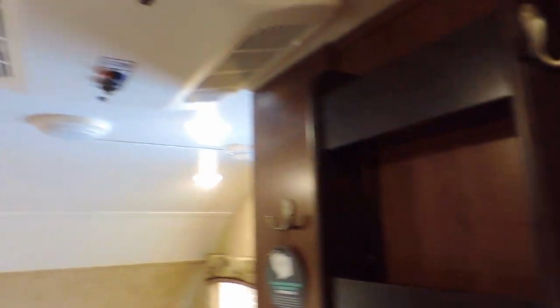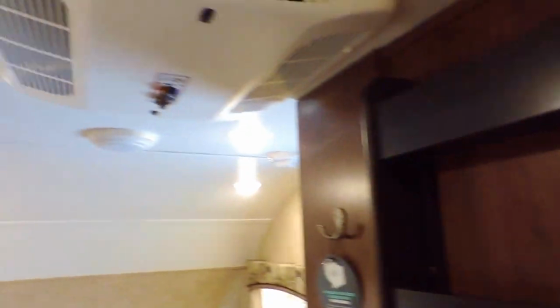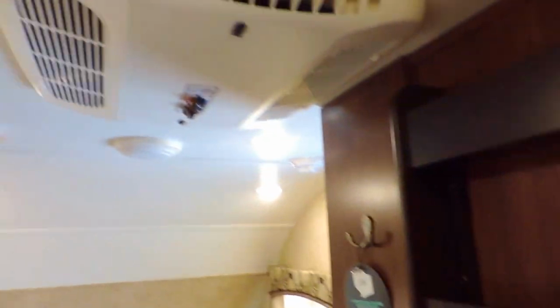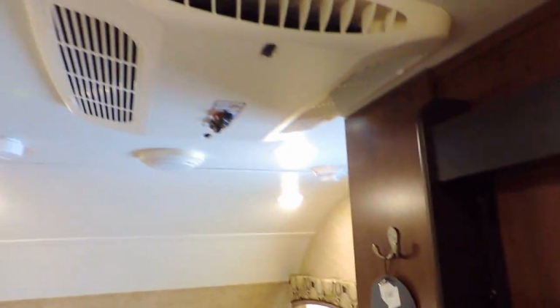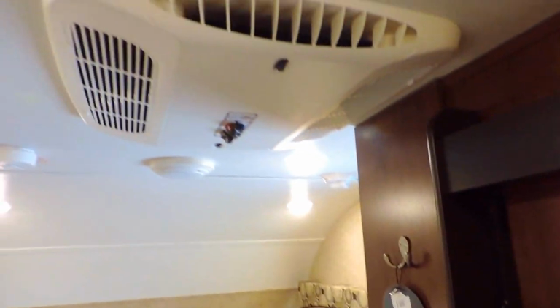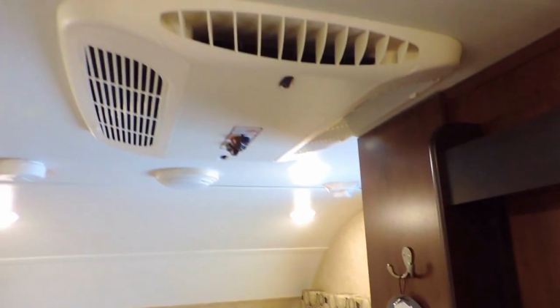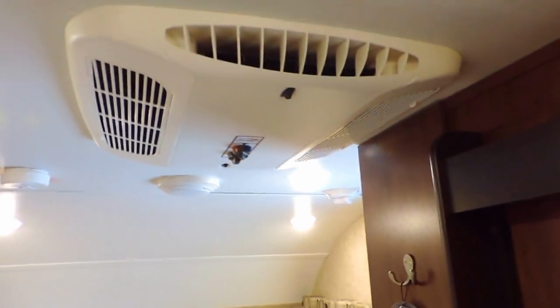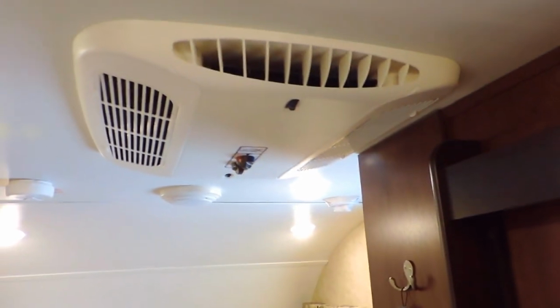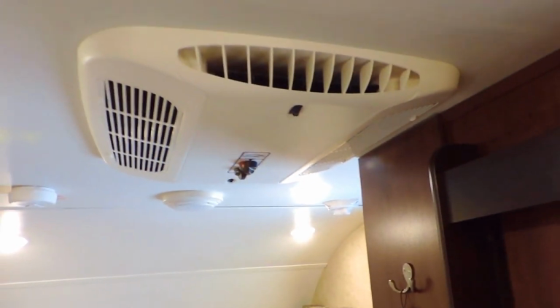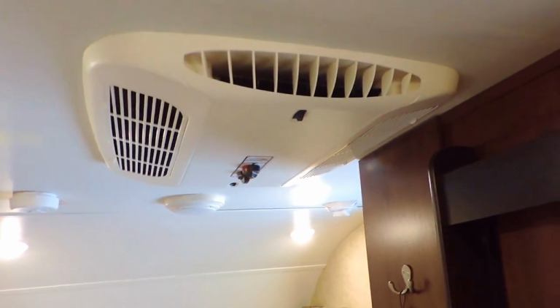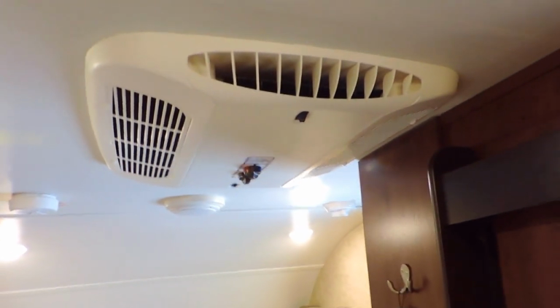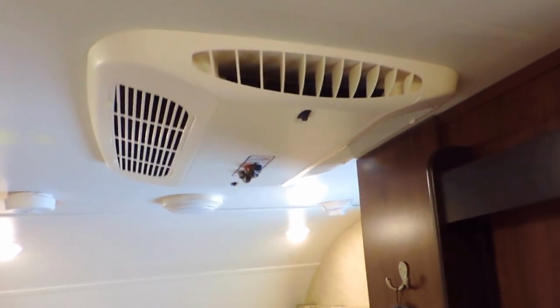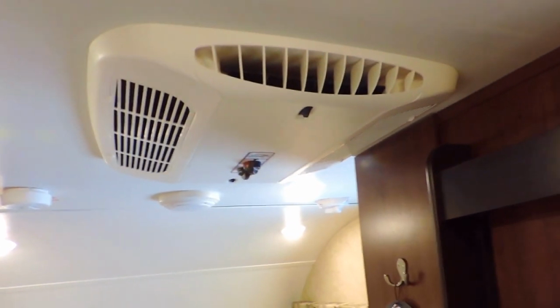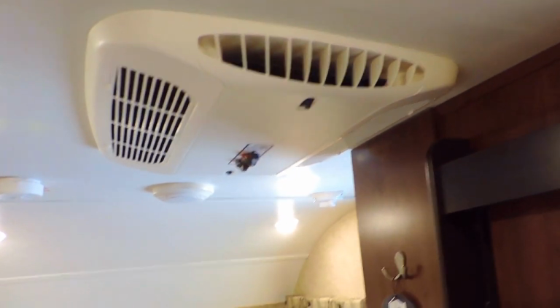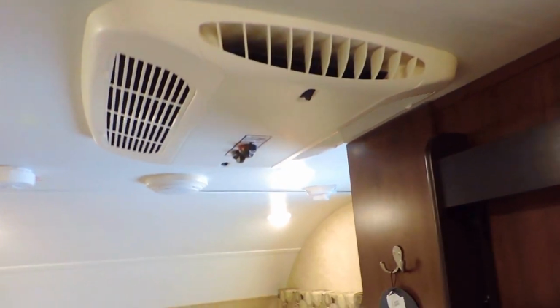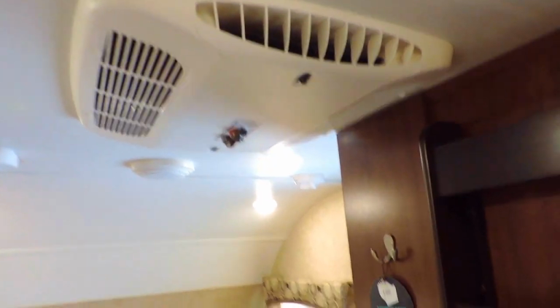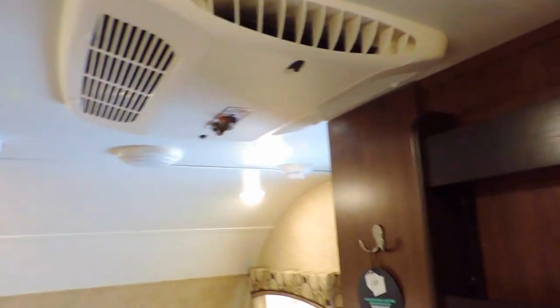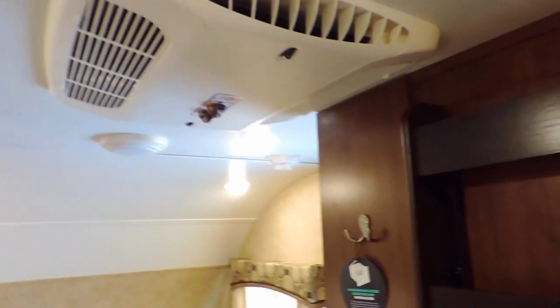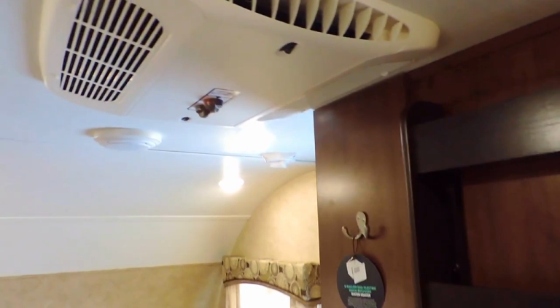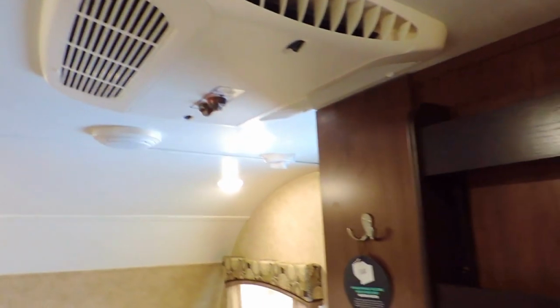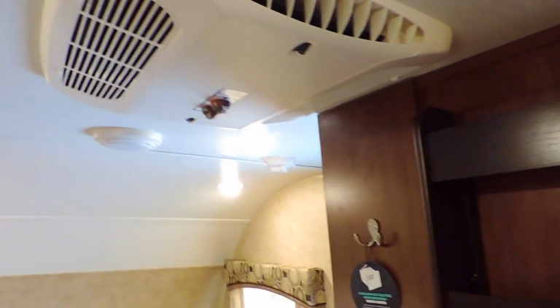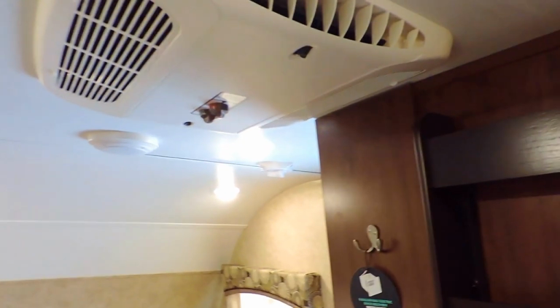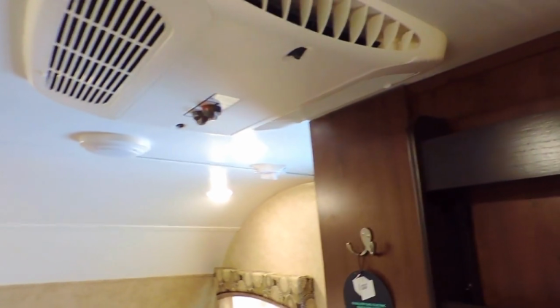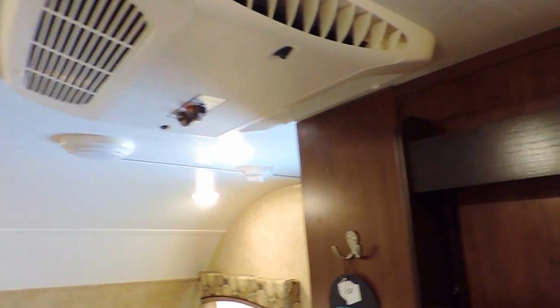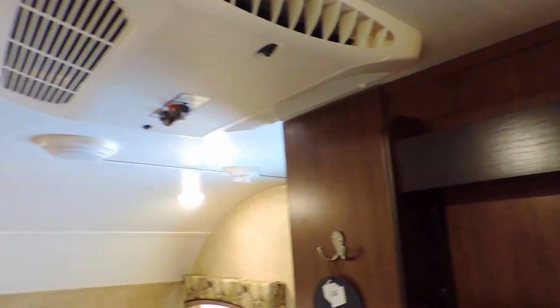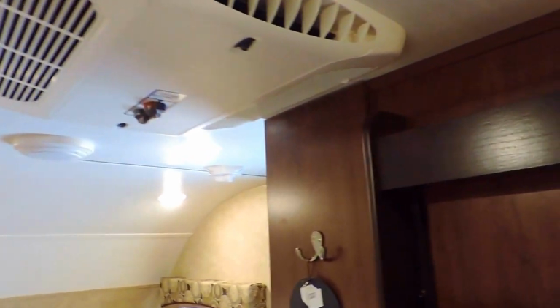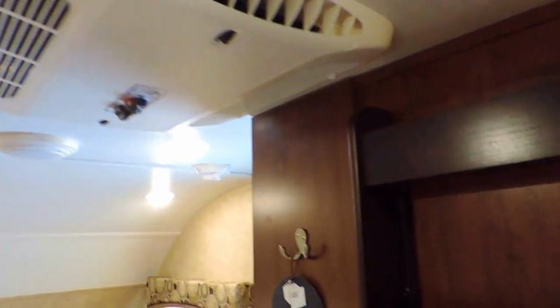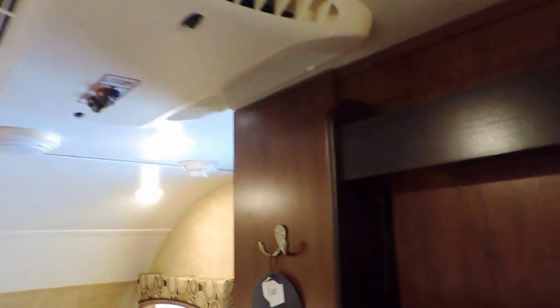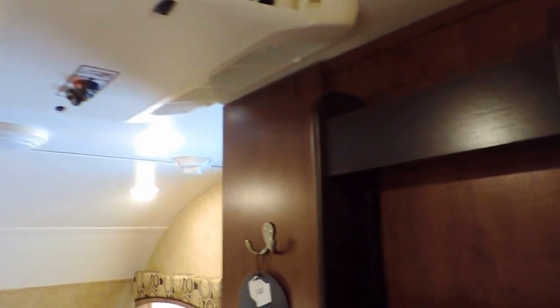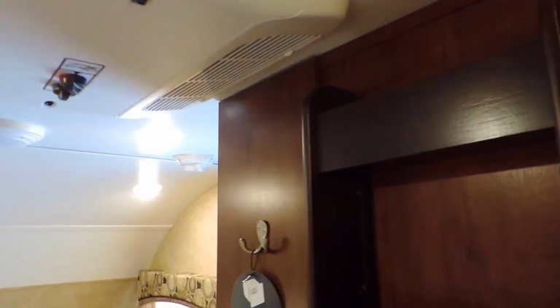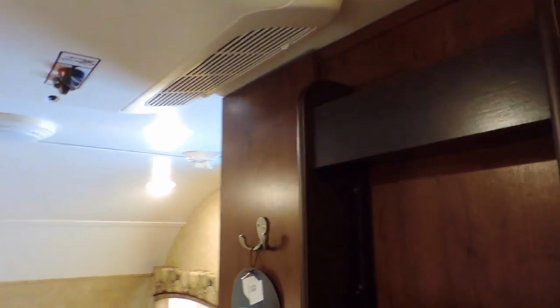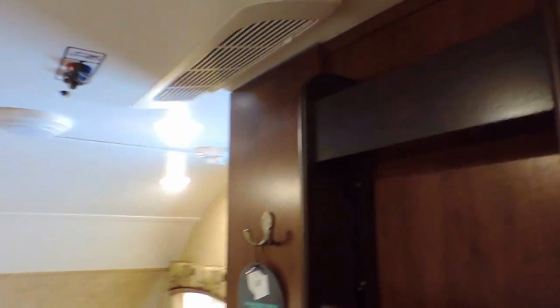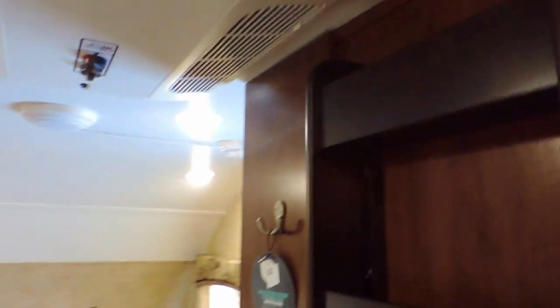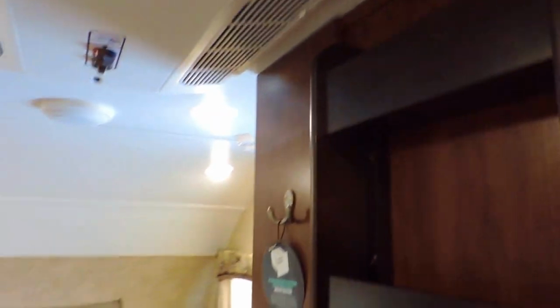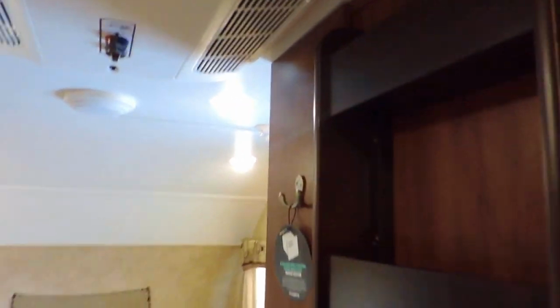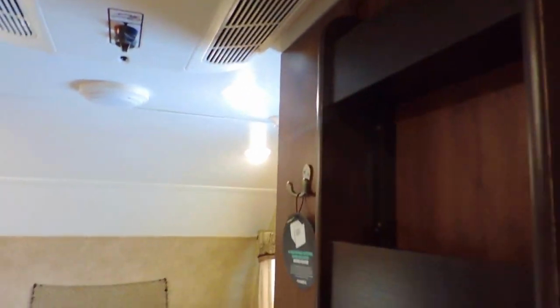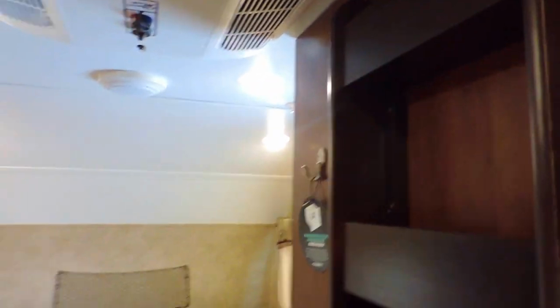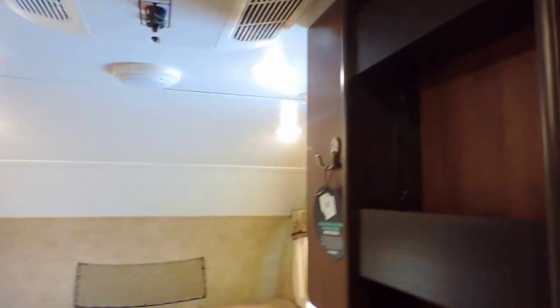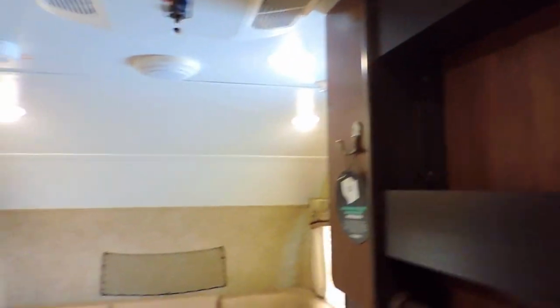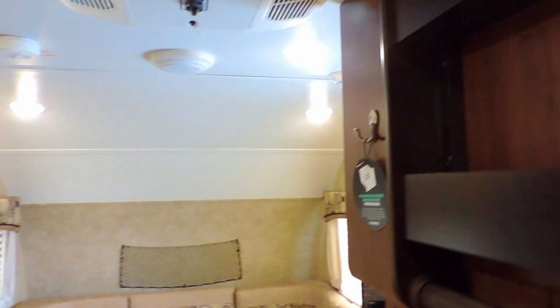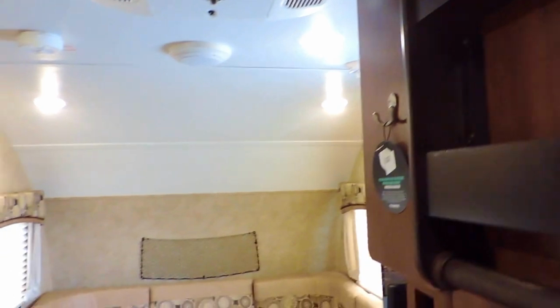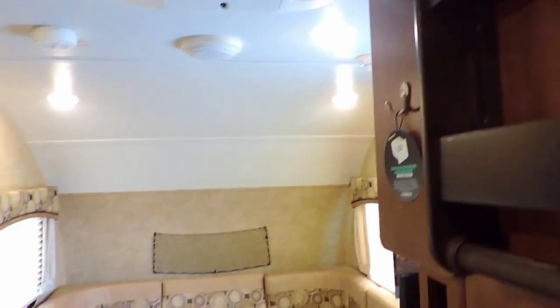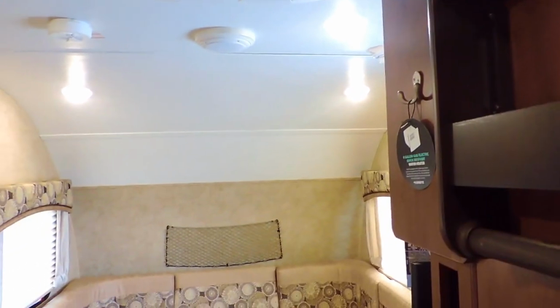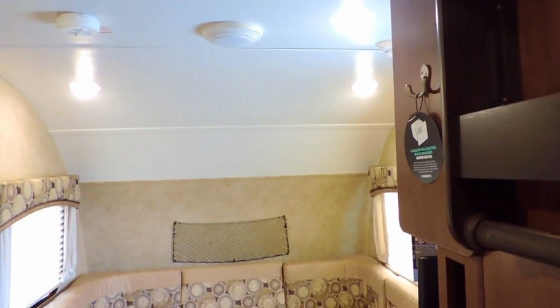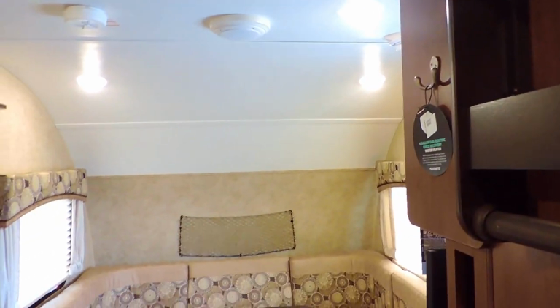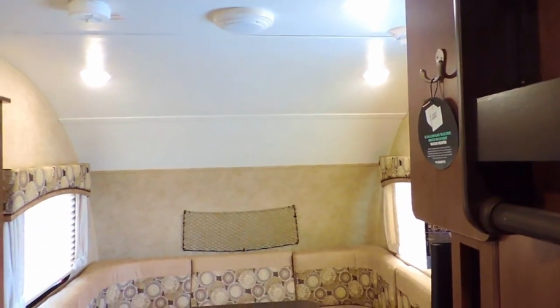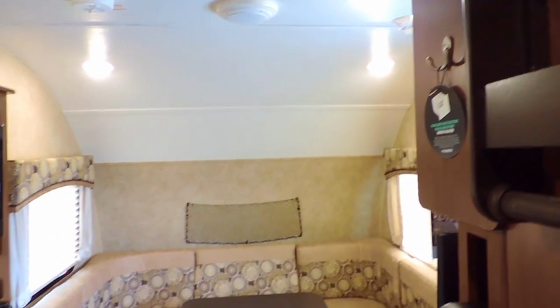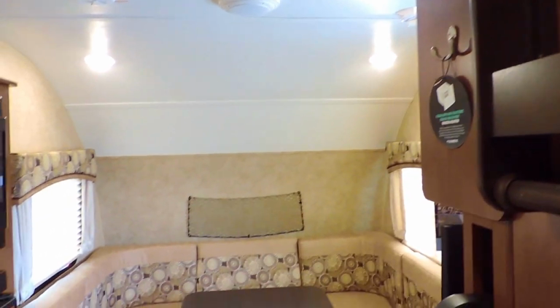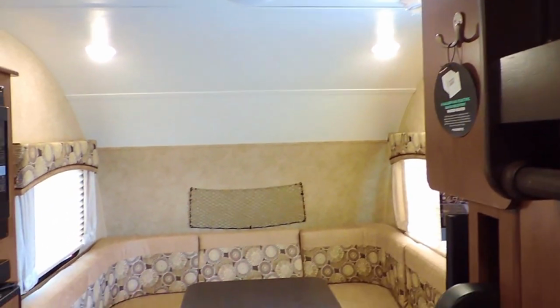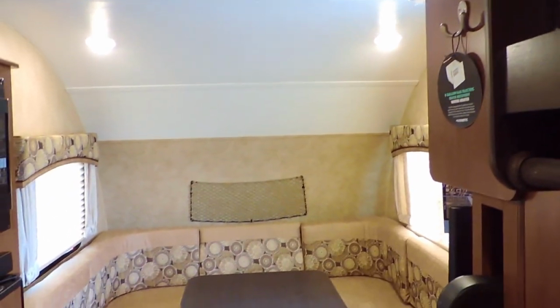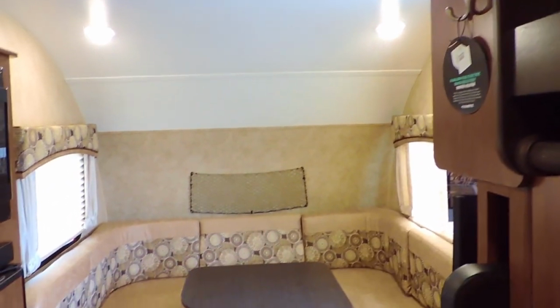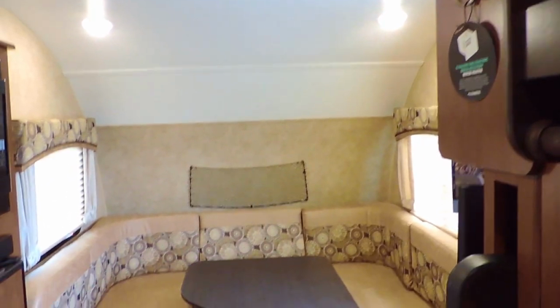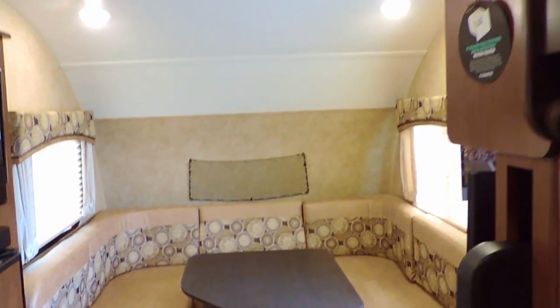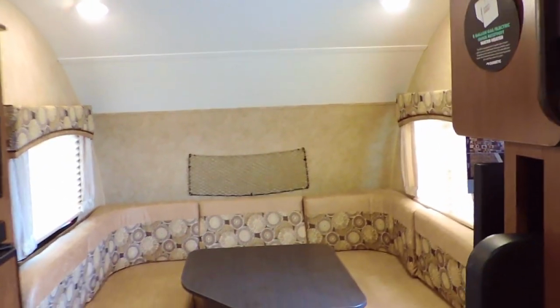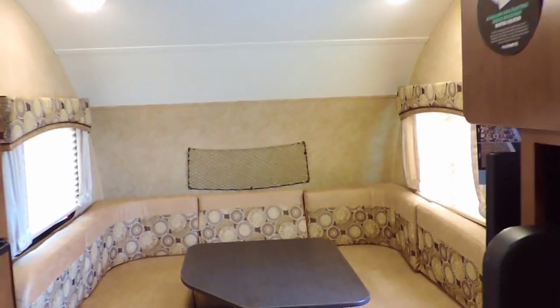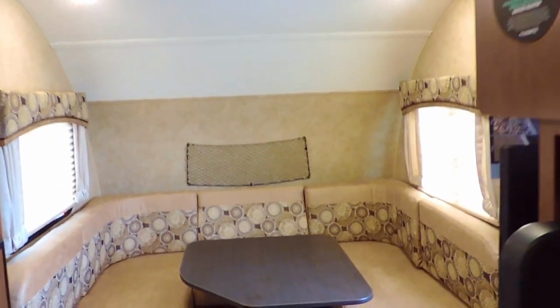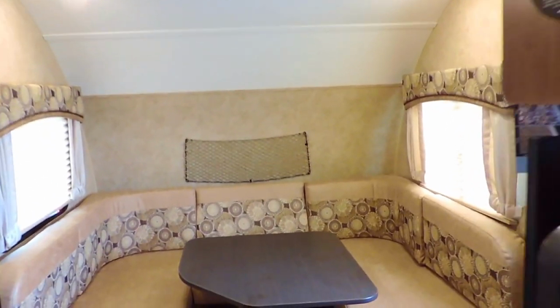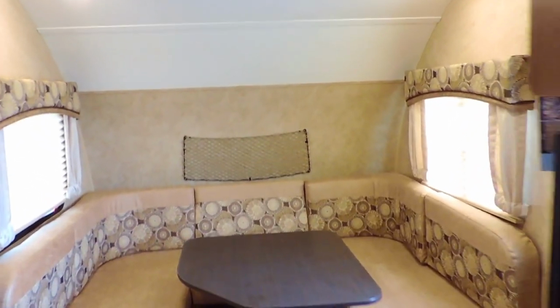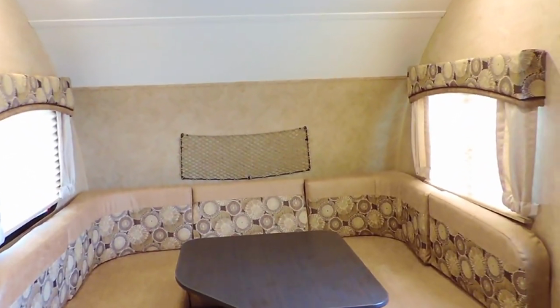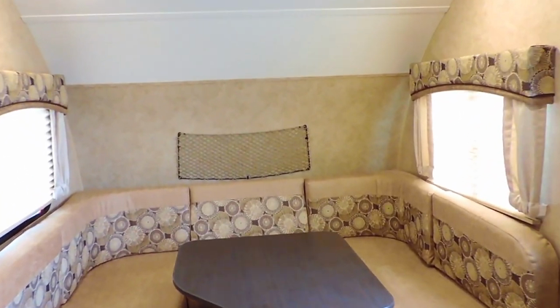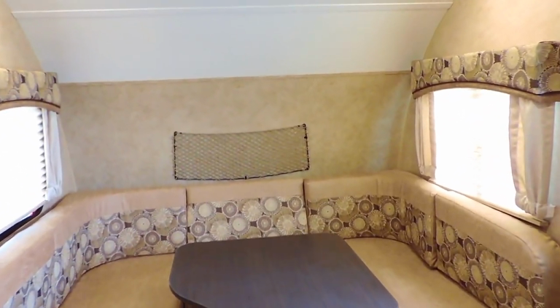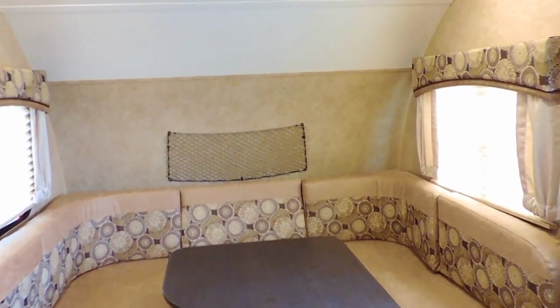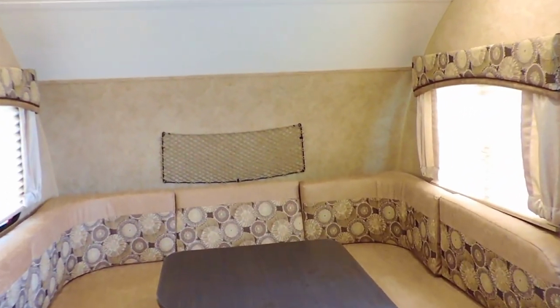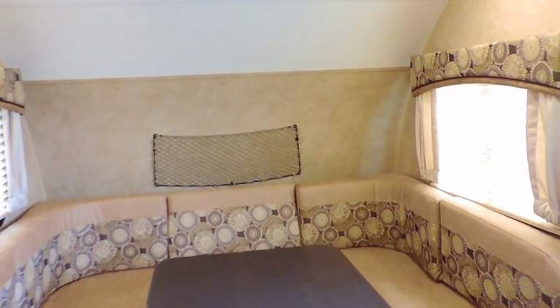Your main AC box is right here in the middle of the ceiling. Heat blows through the floors, and again it's got an 18,000 BTU furnace.